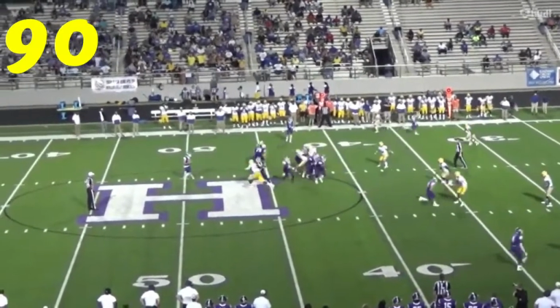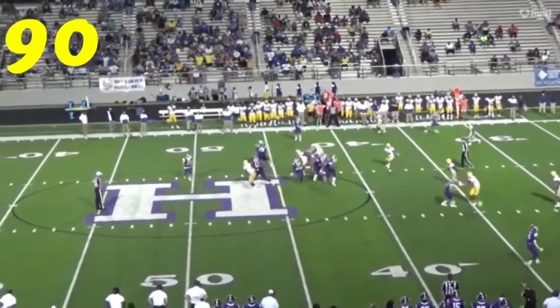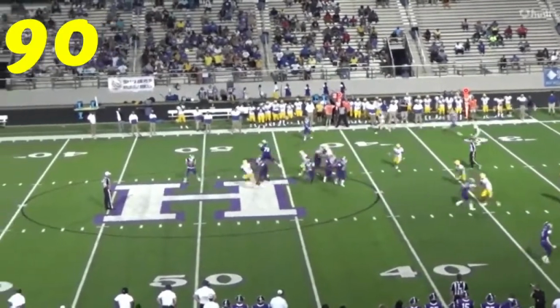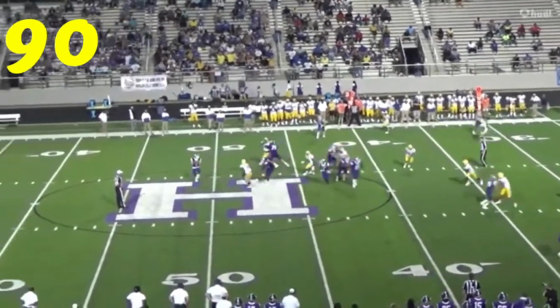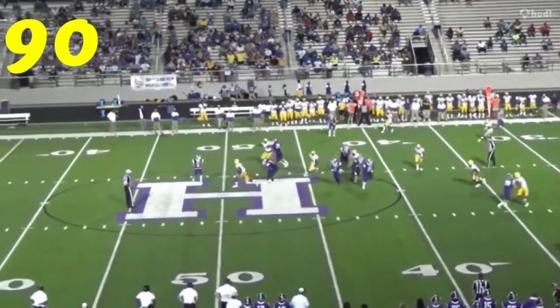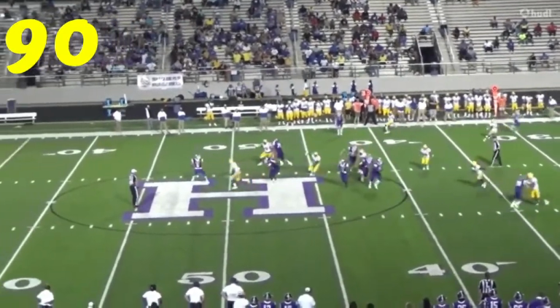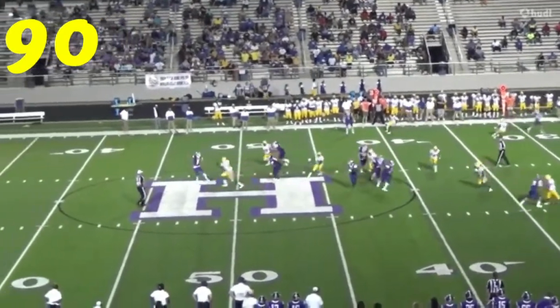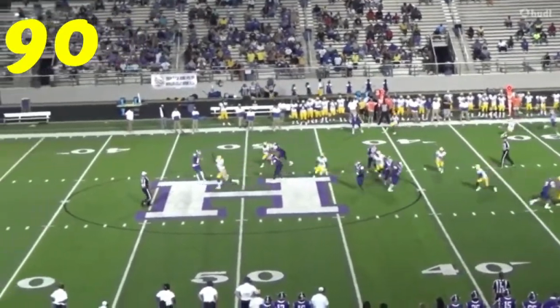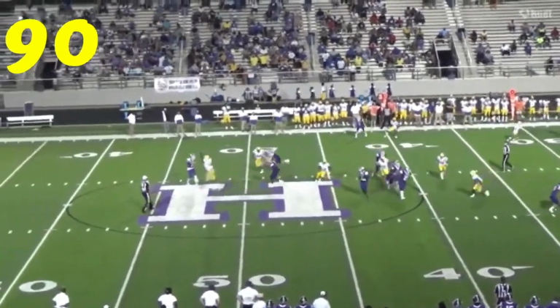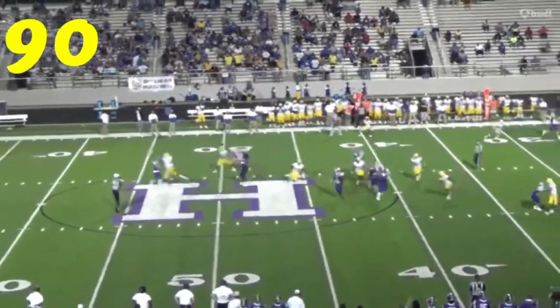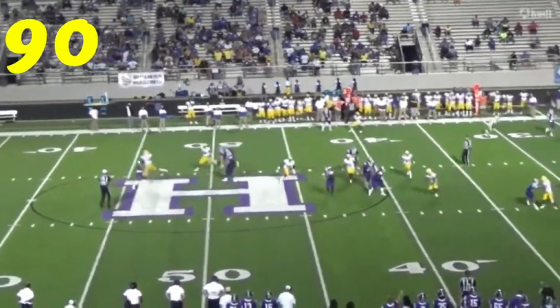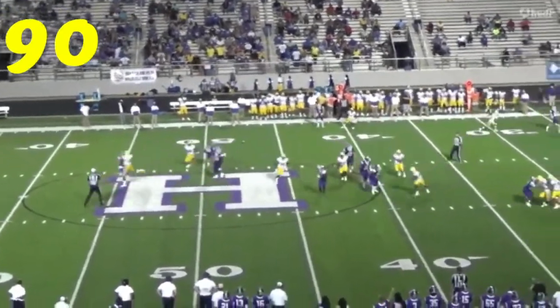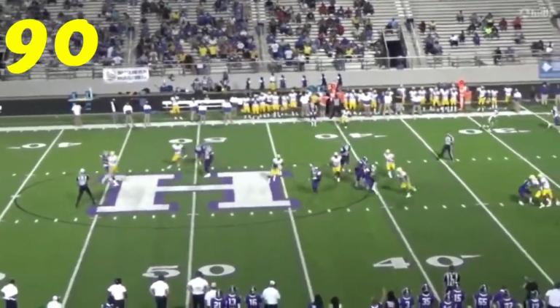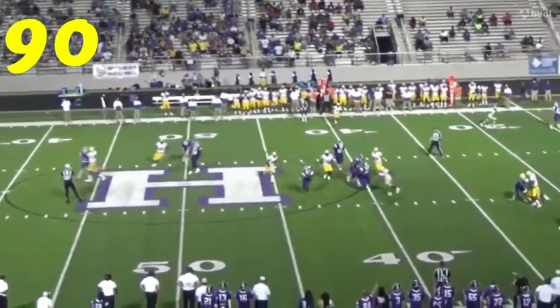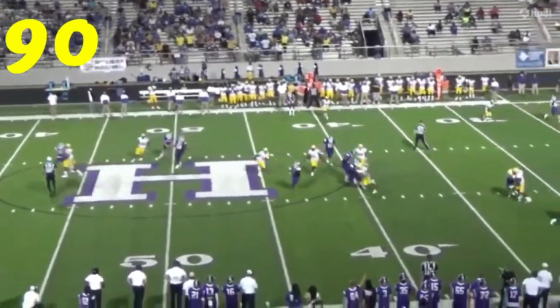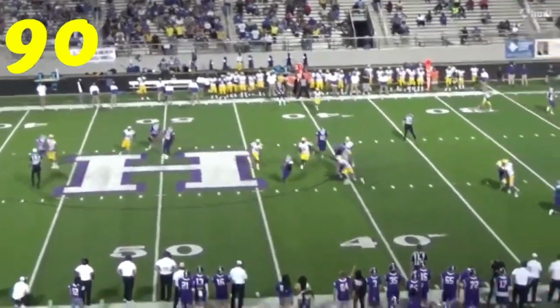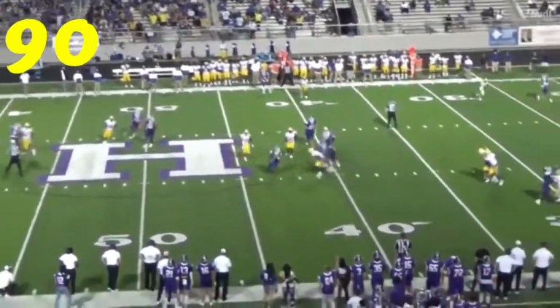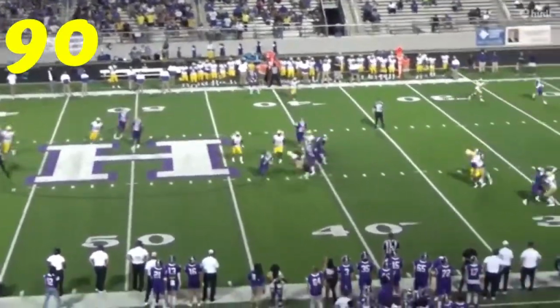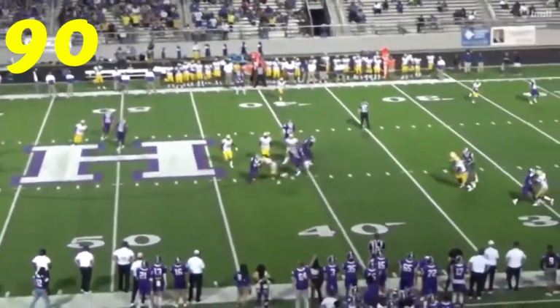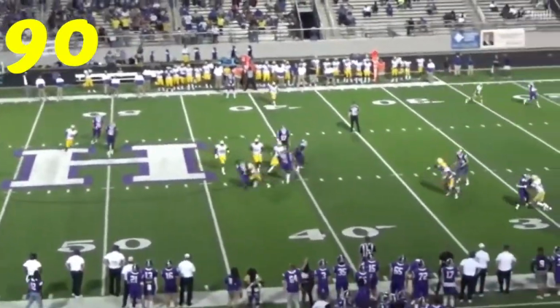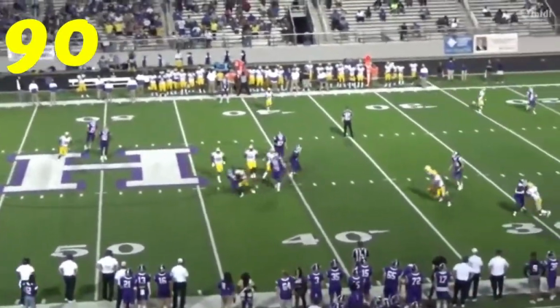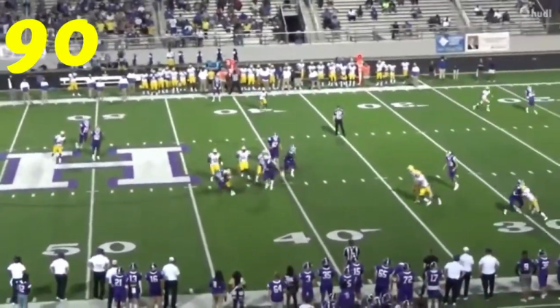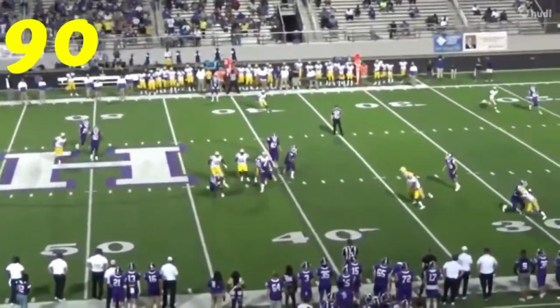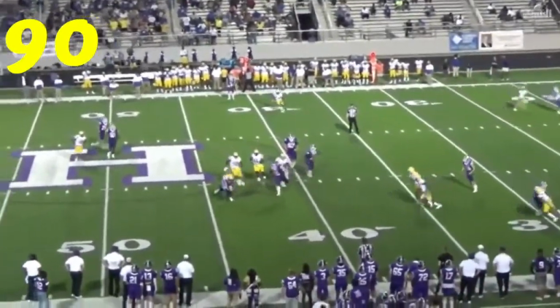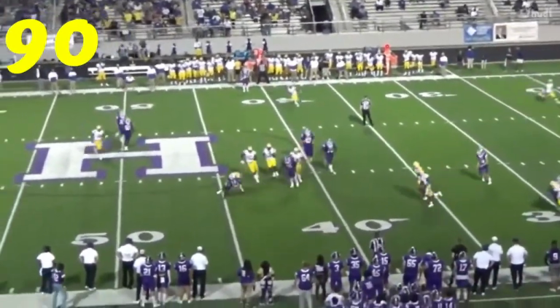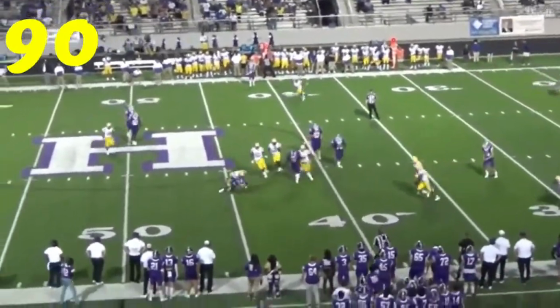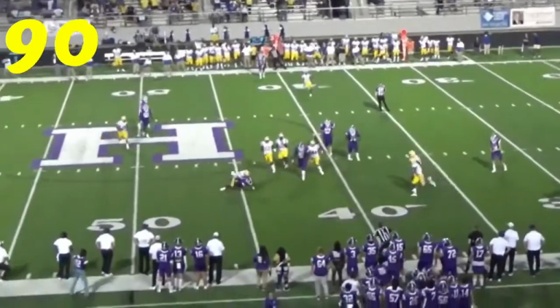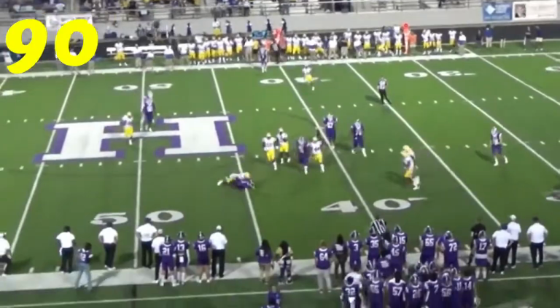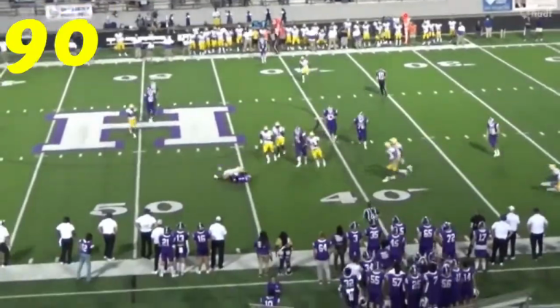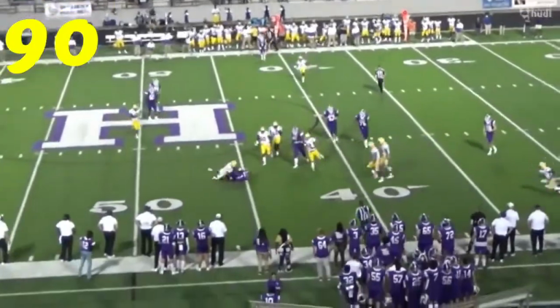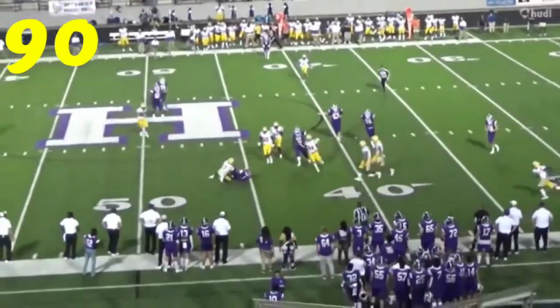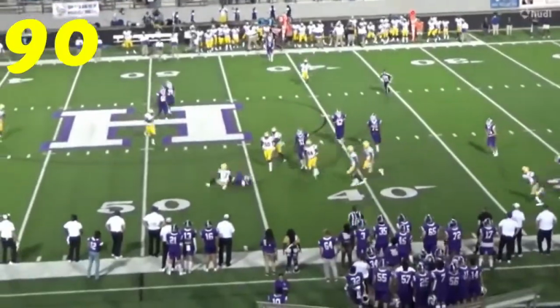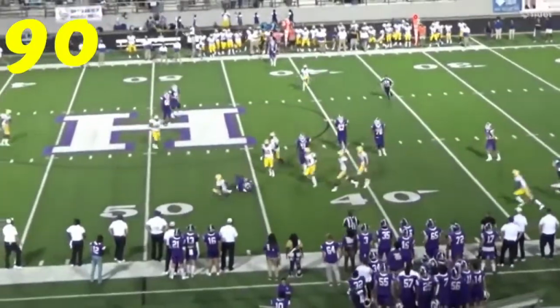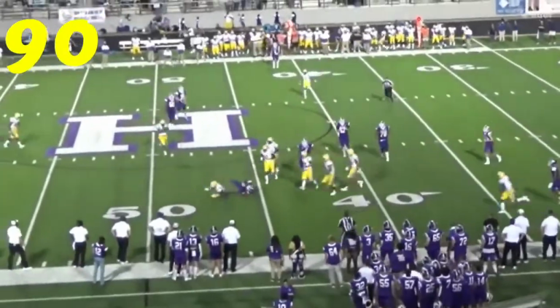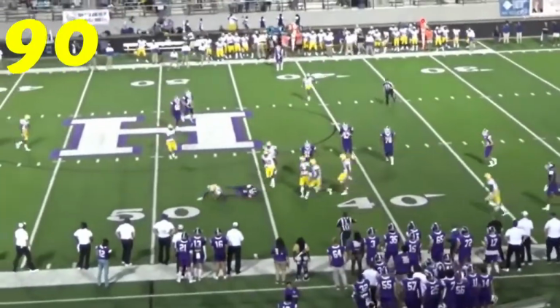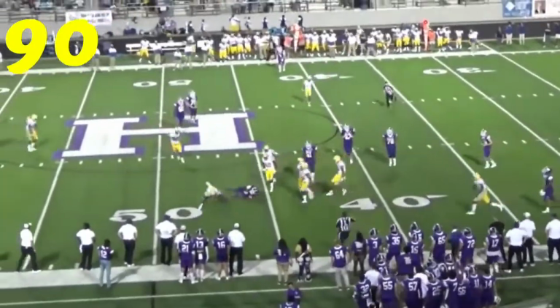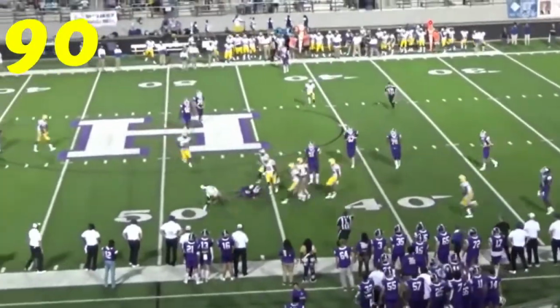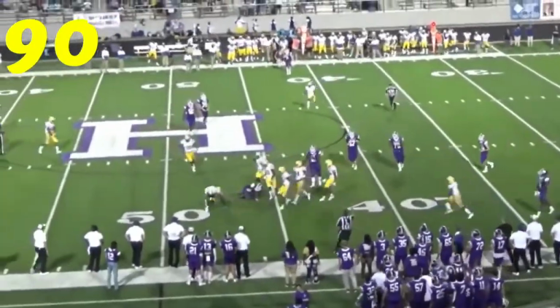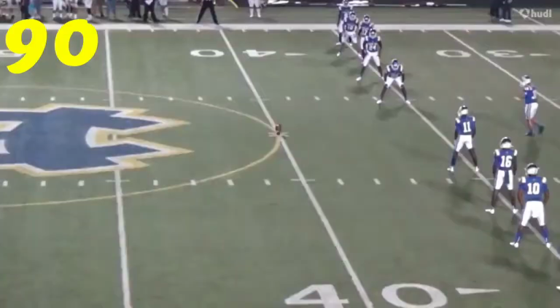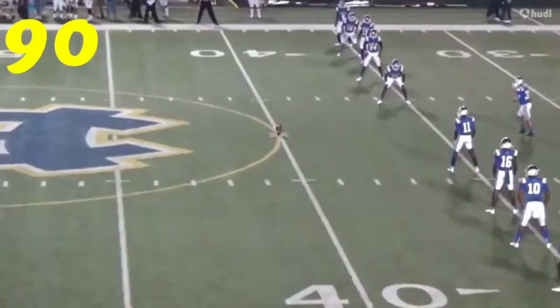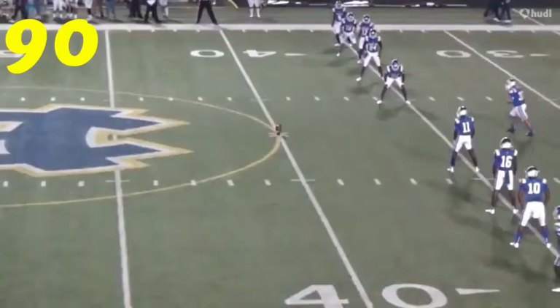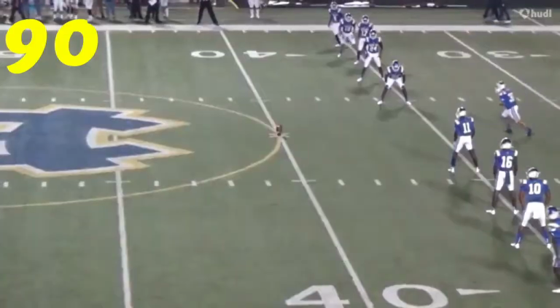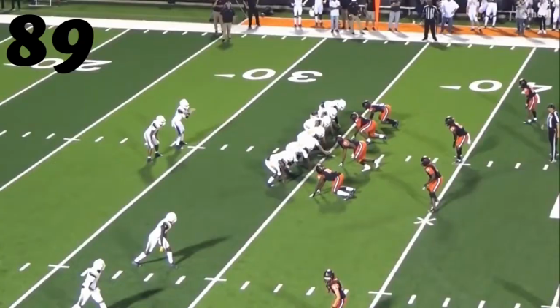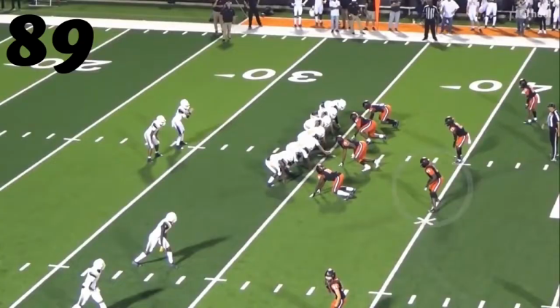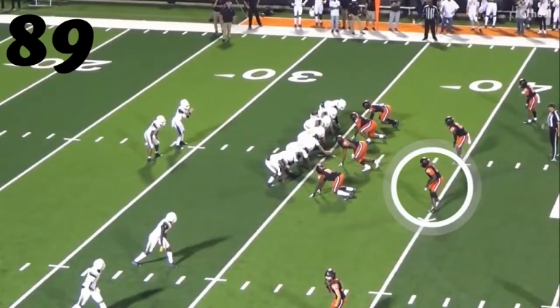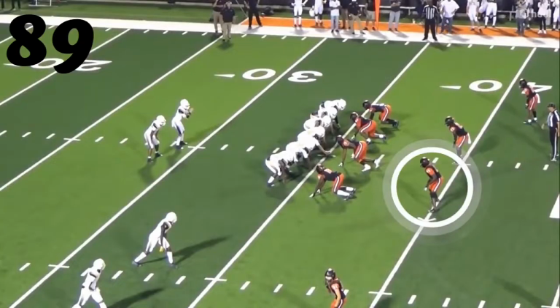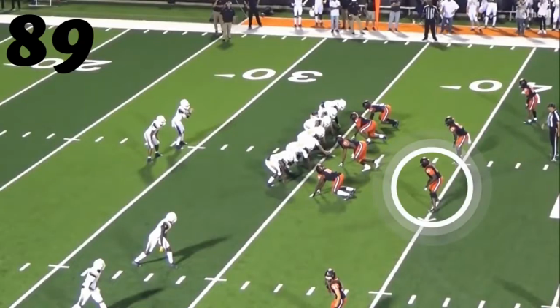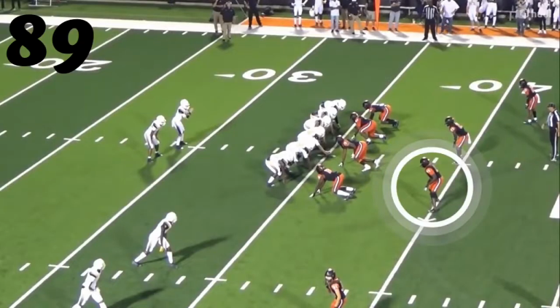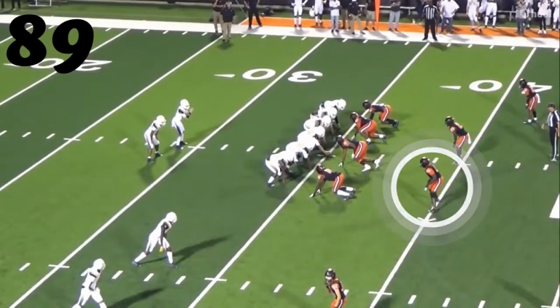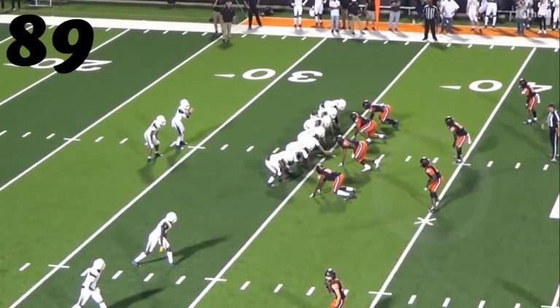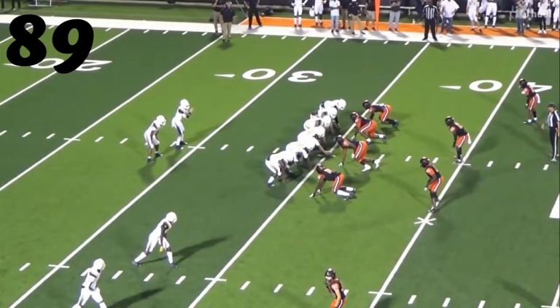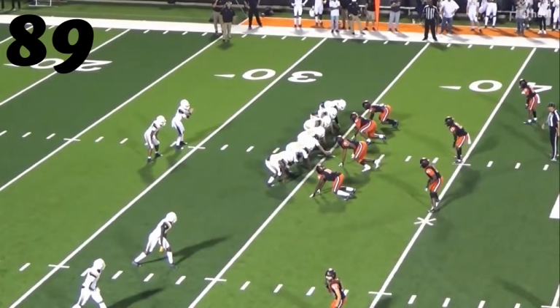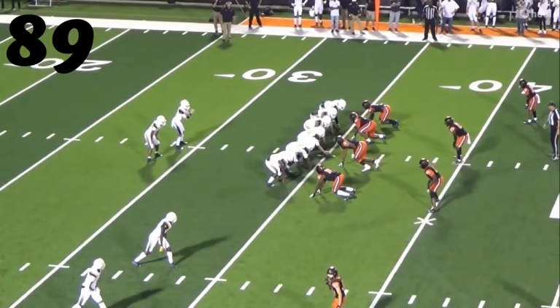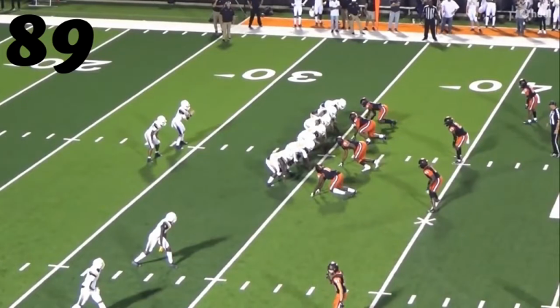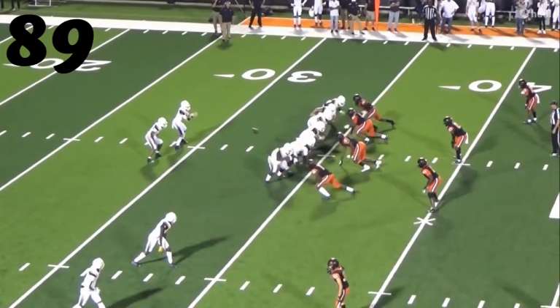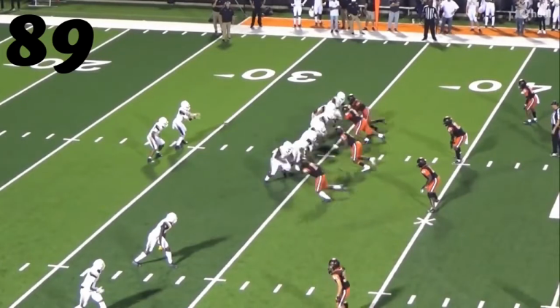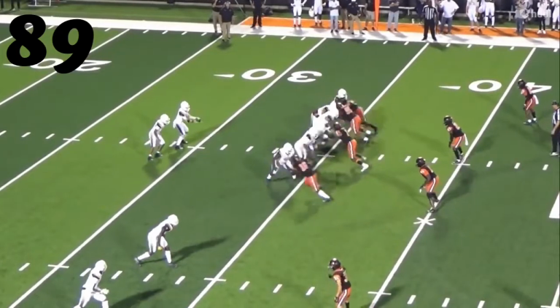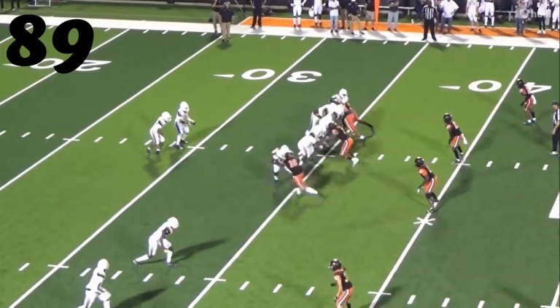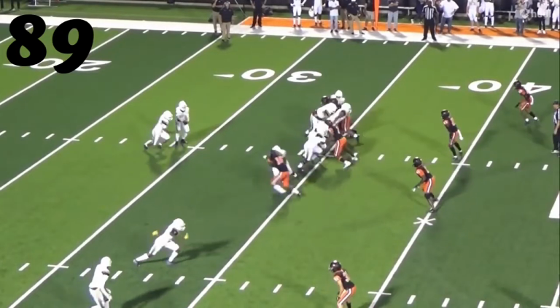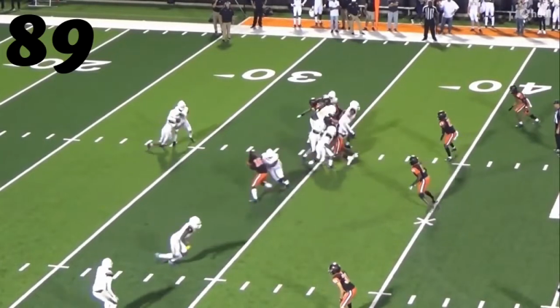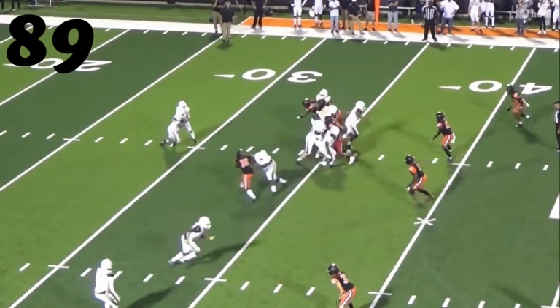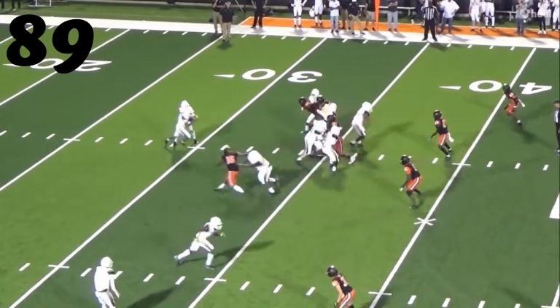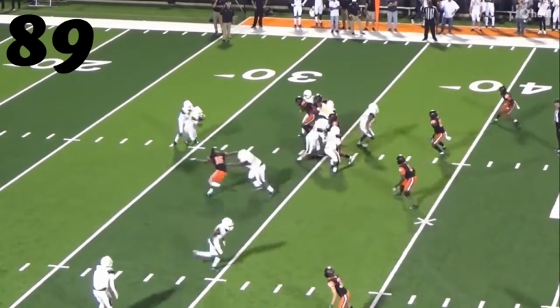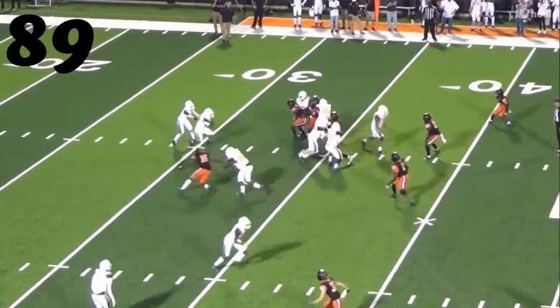At number 90, it's J.K. Davis. This time sniffing out the screen — first one to the ball, tackle for loss. Man, does he knock it backwards.